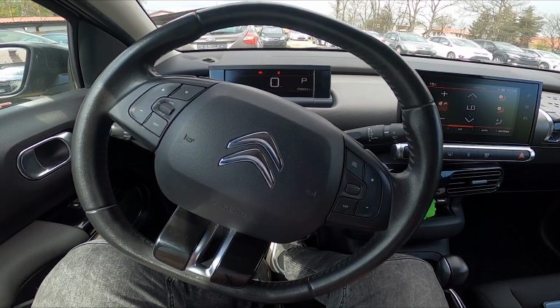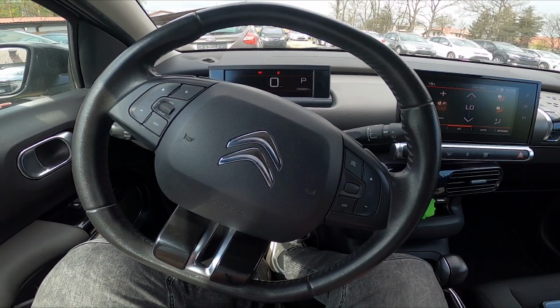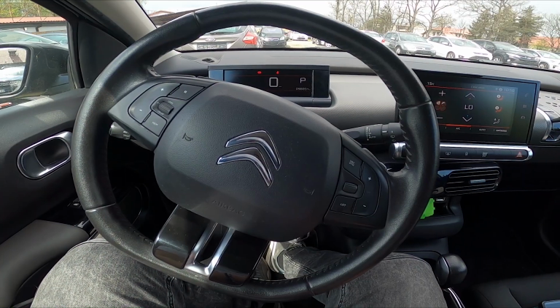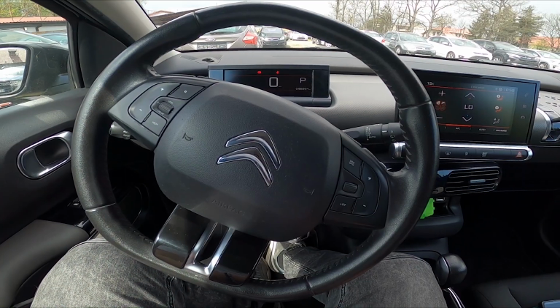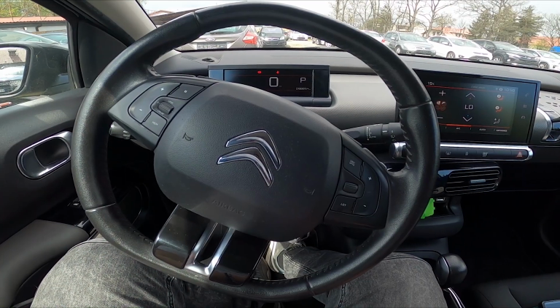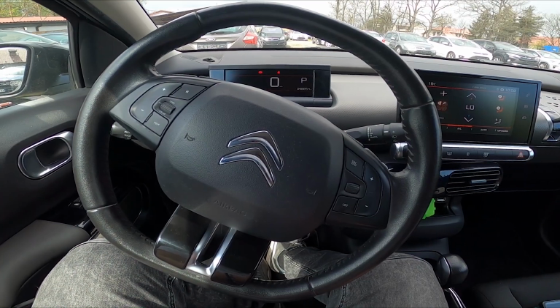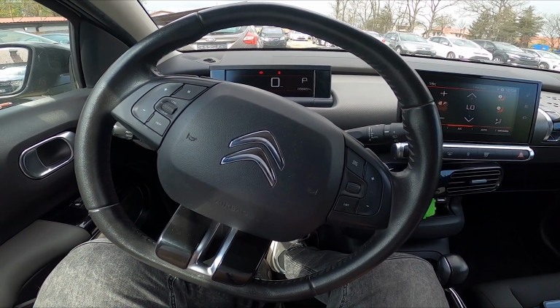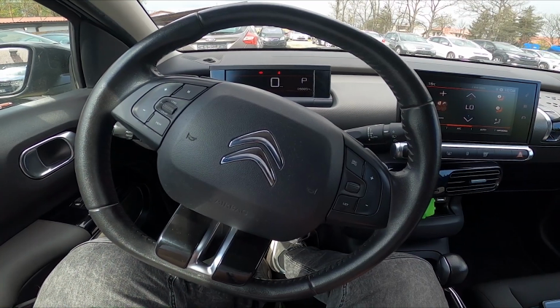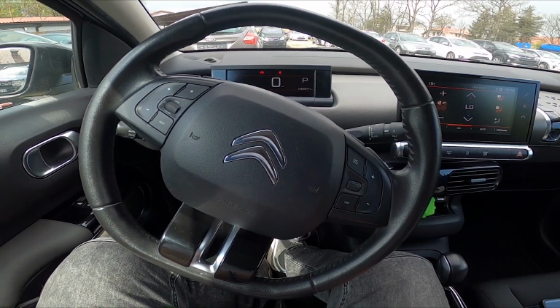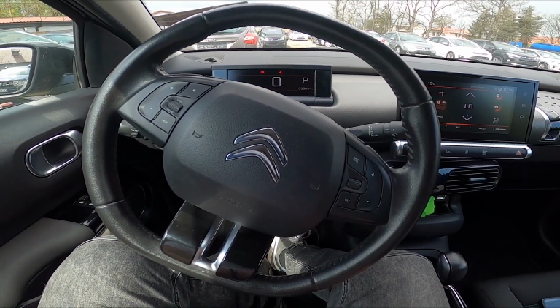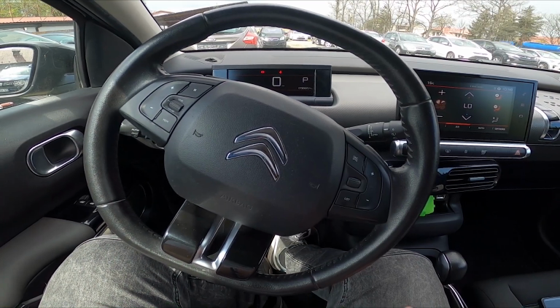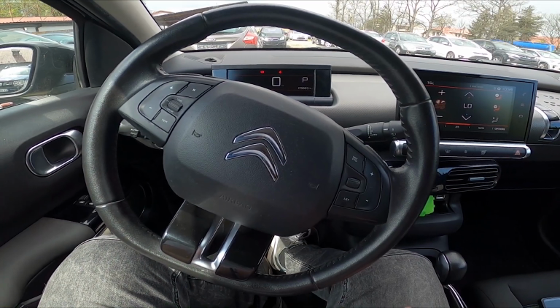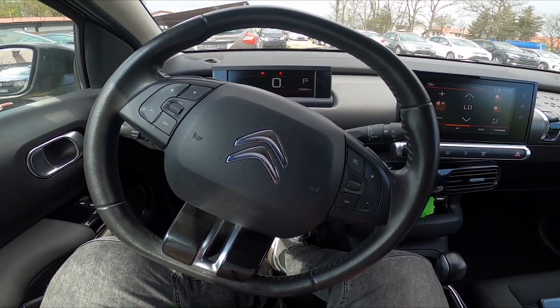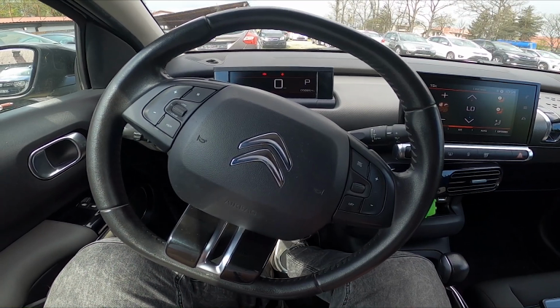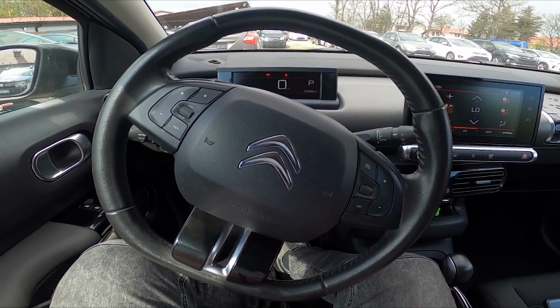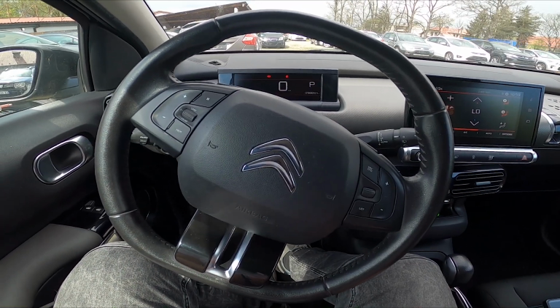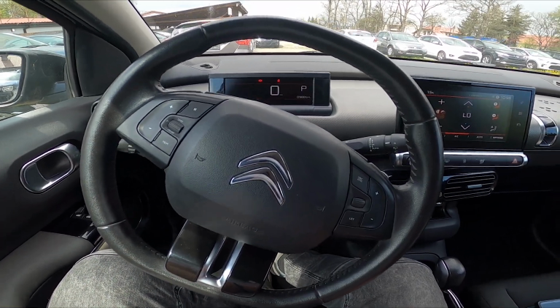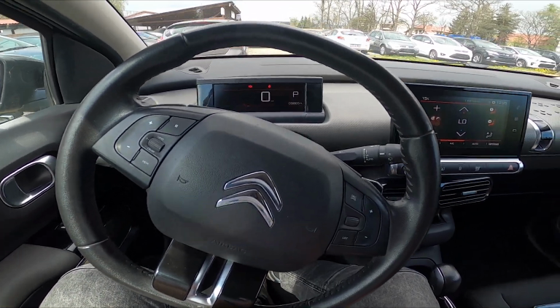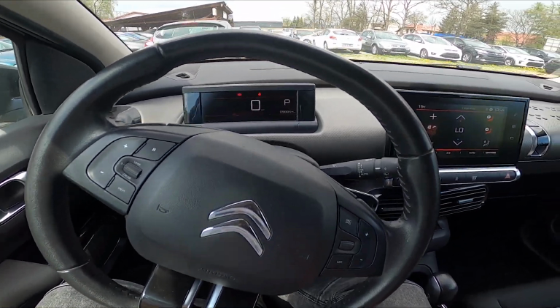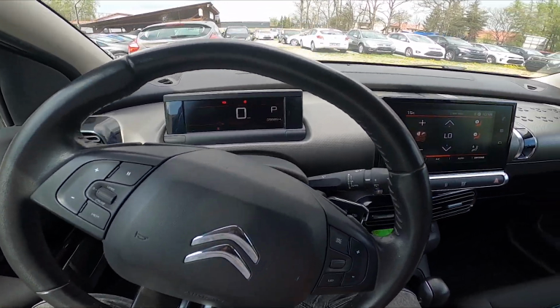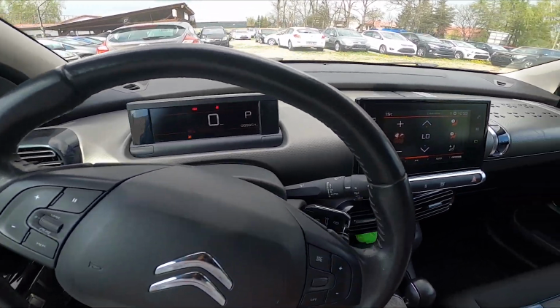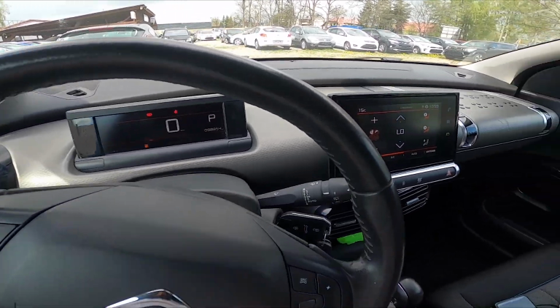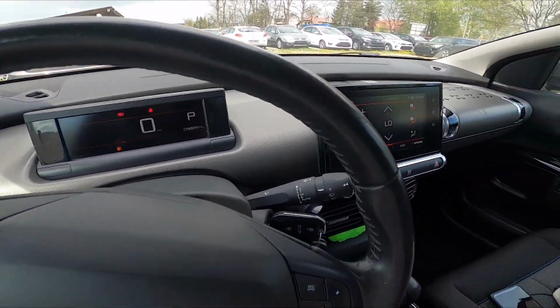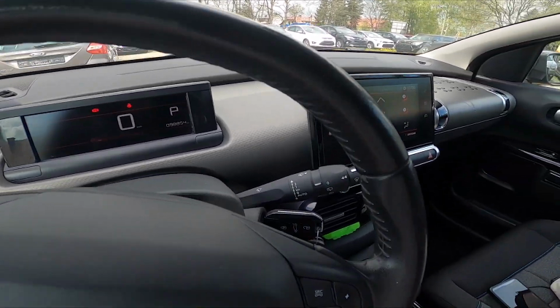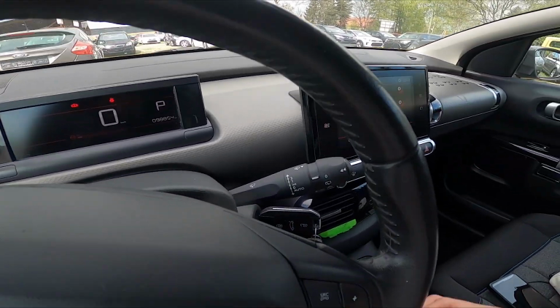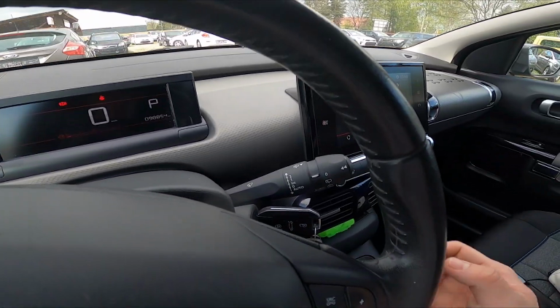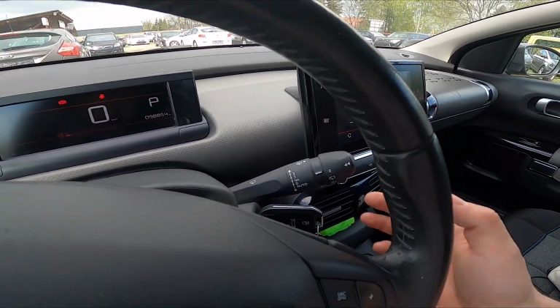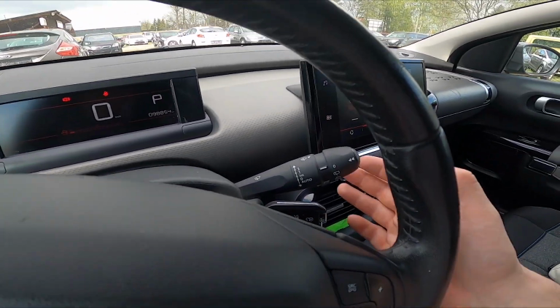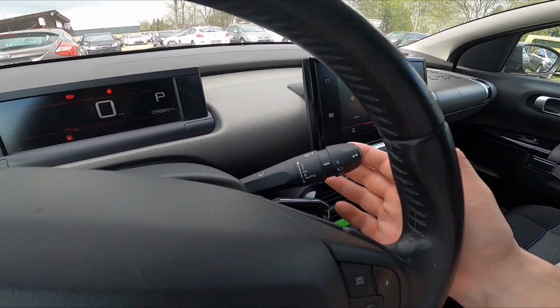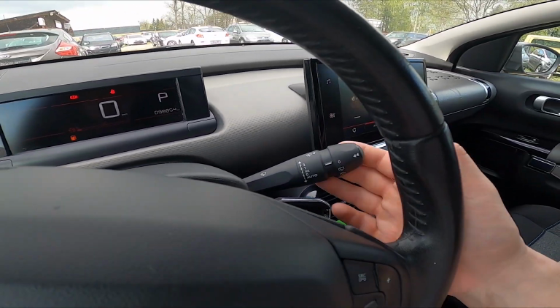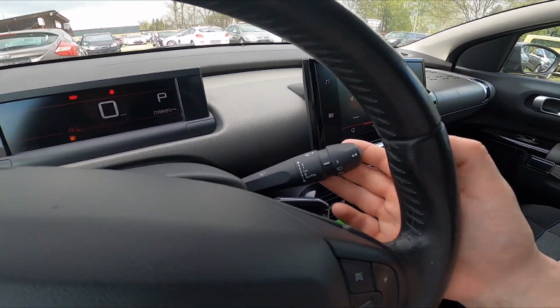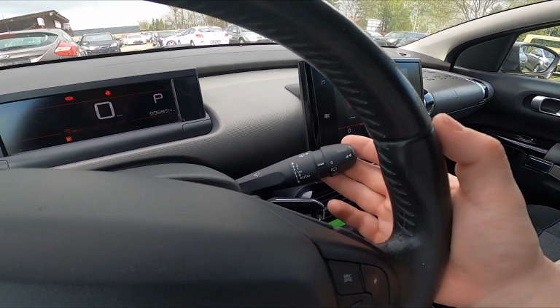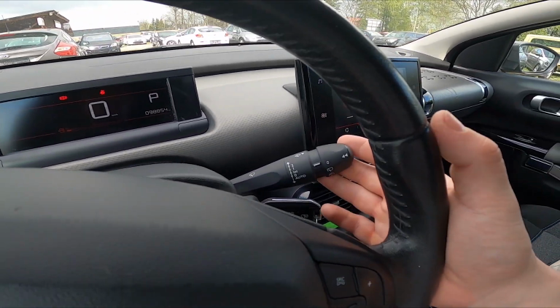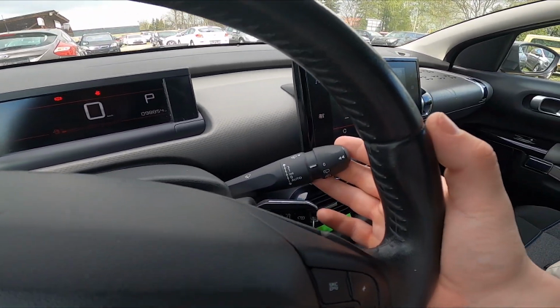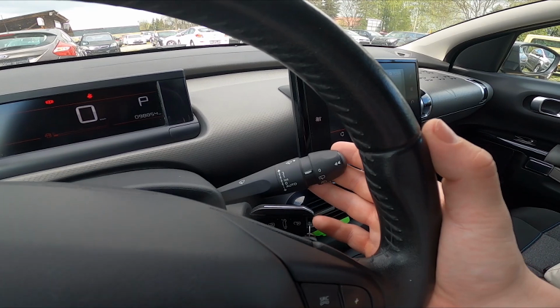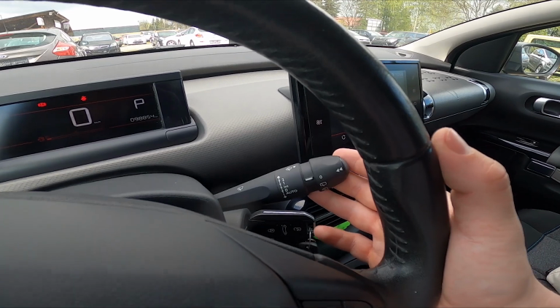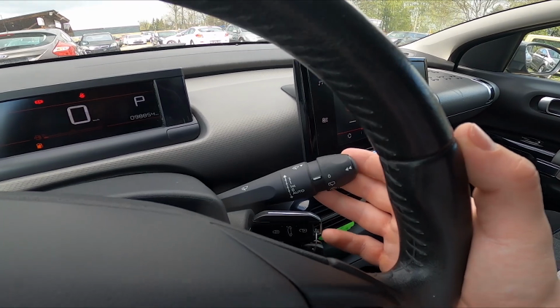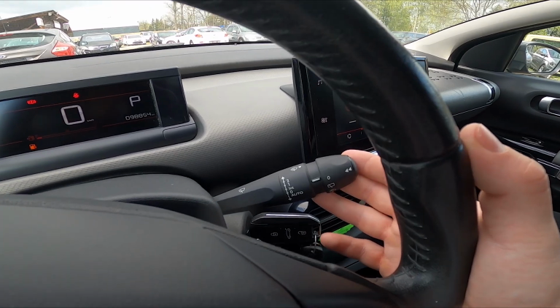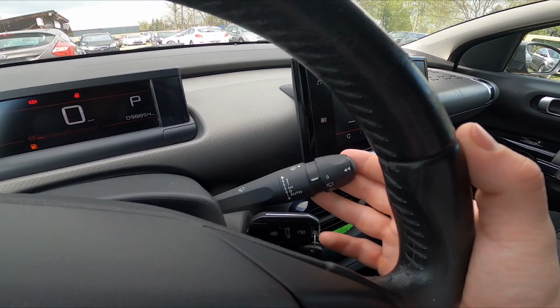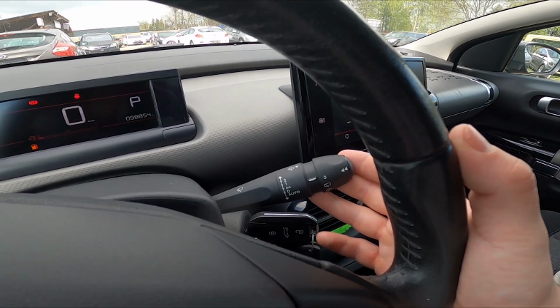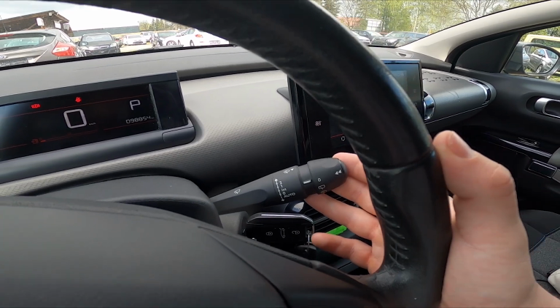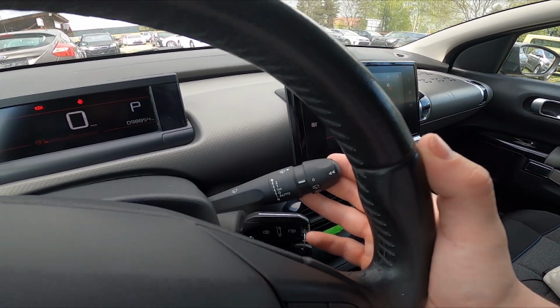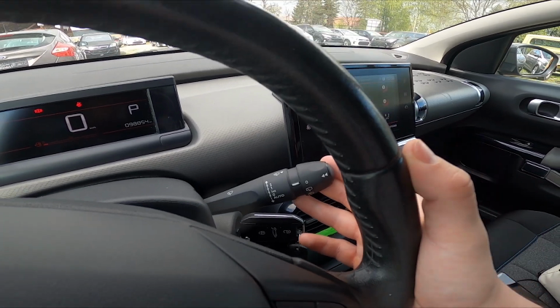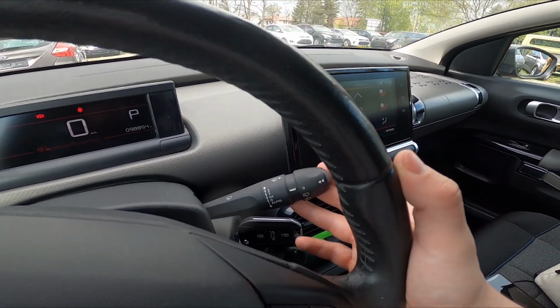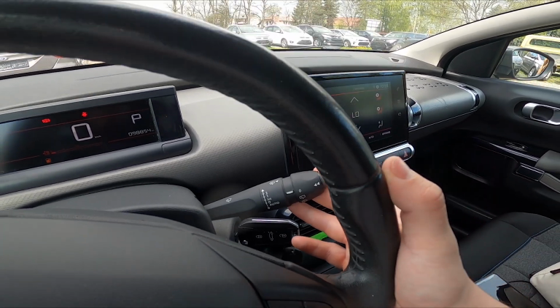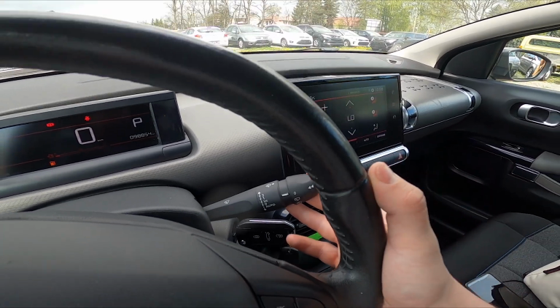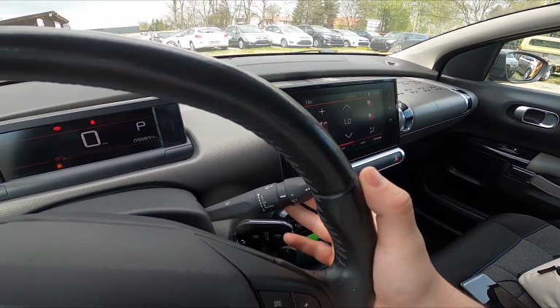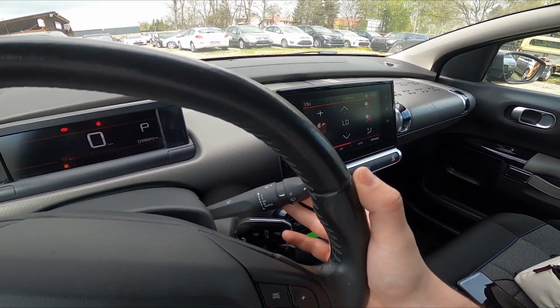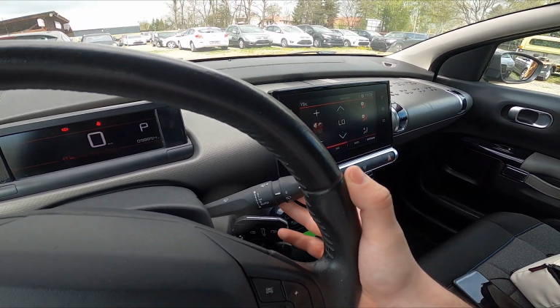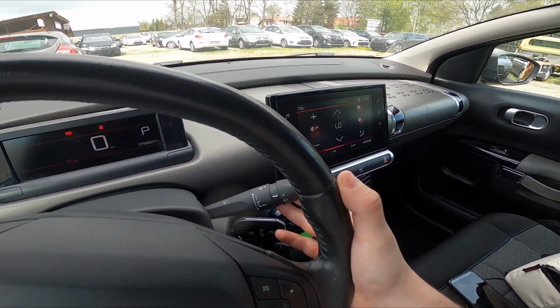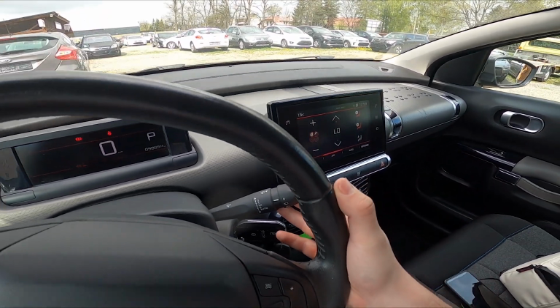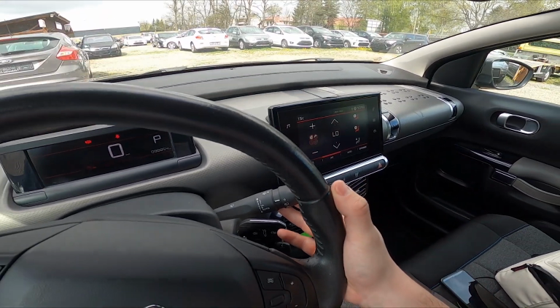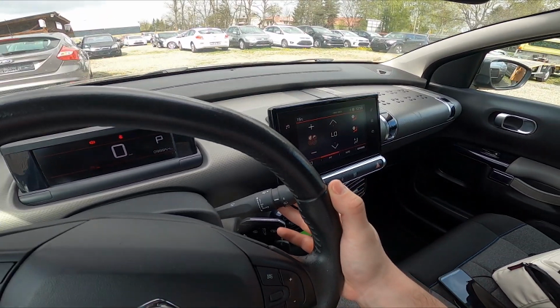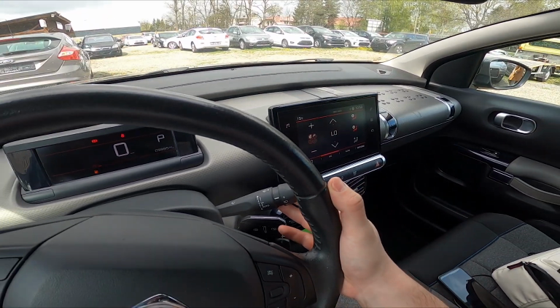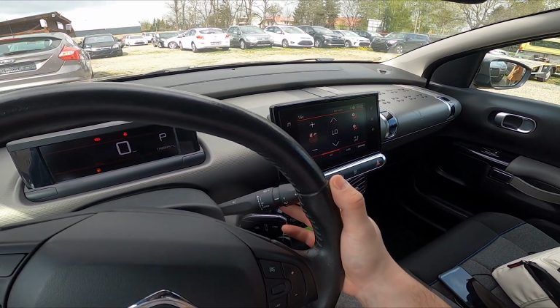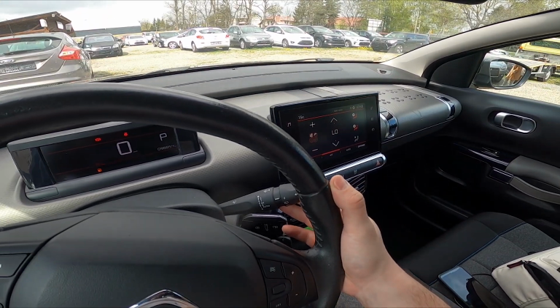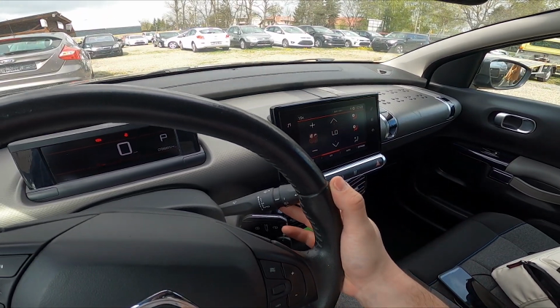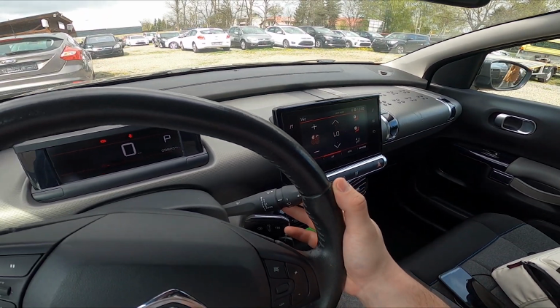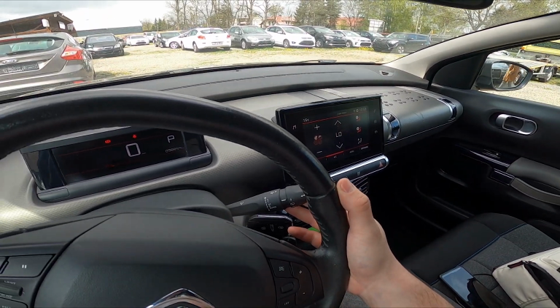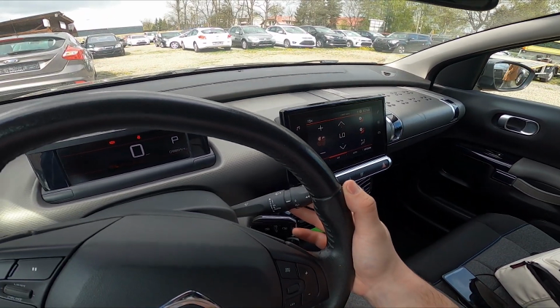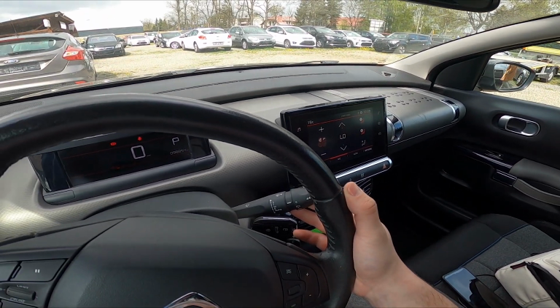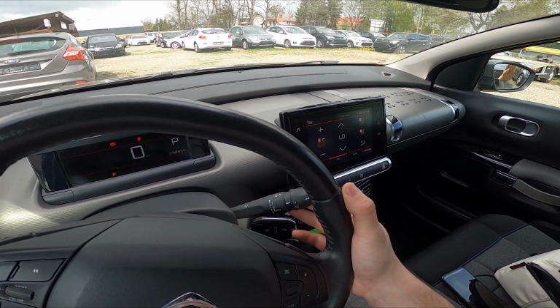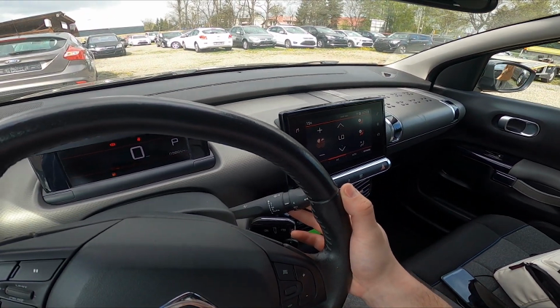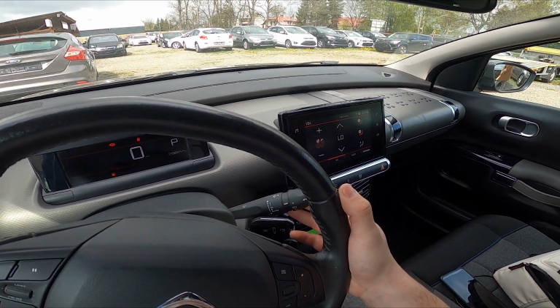Let's take a look behind the right side of the steering wheel. Right here we've got this lever. To use front sprinklers, simply pull and hold this lever.